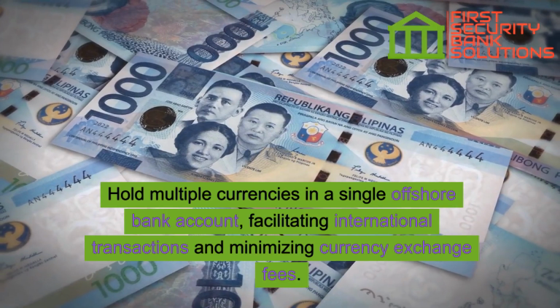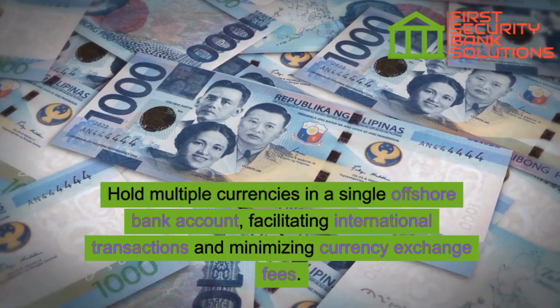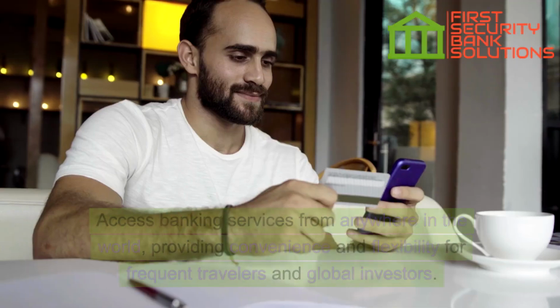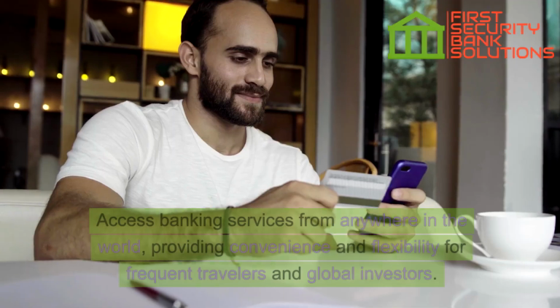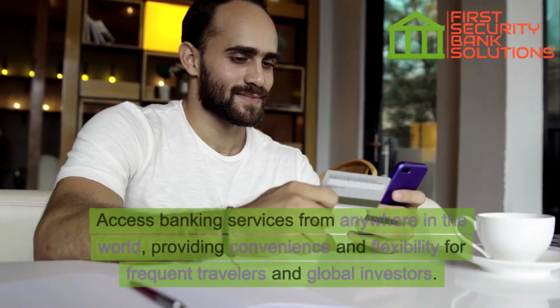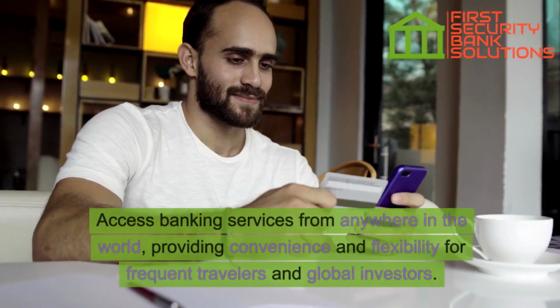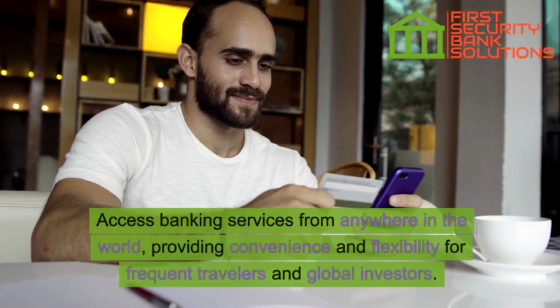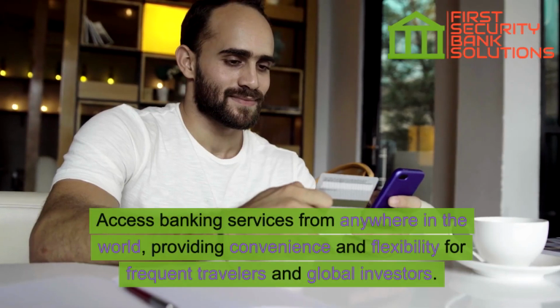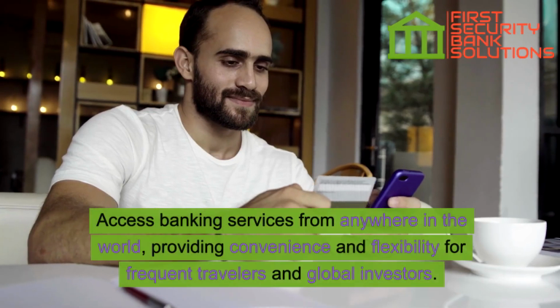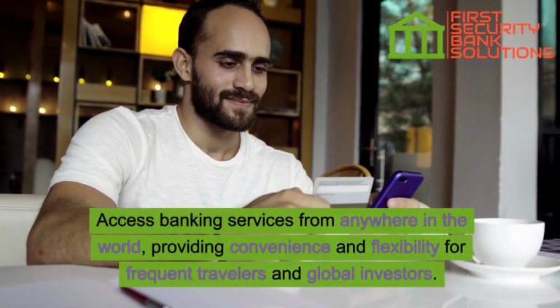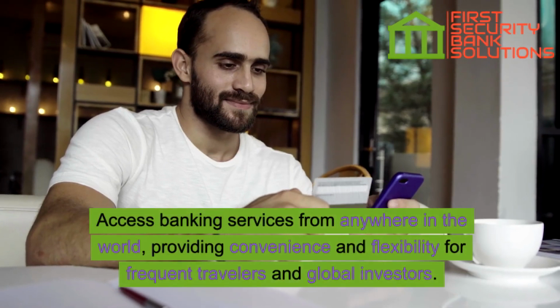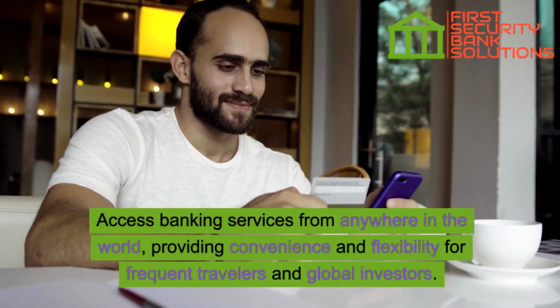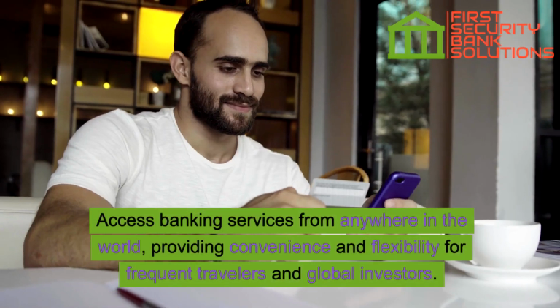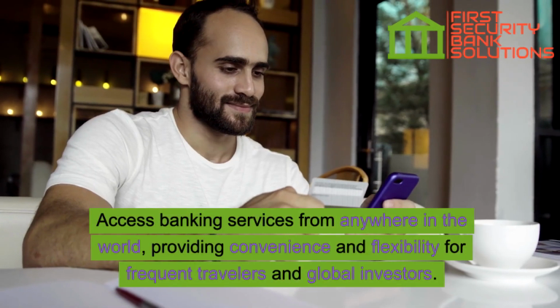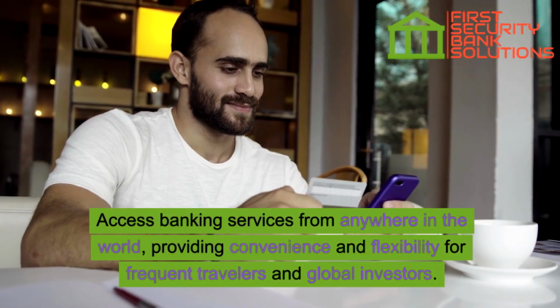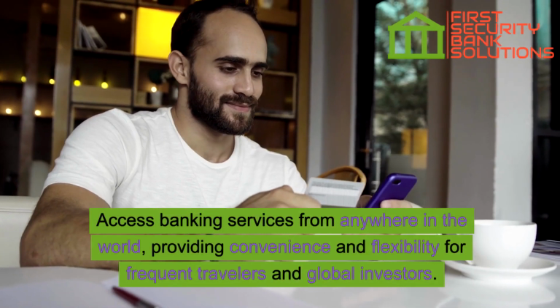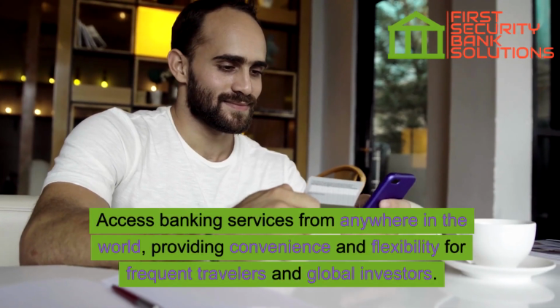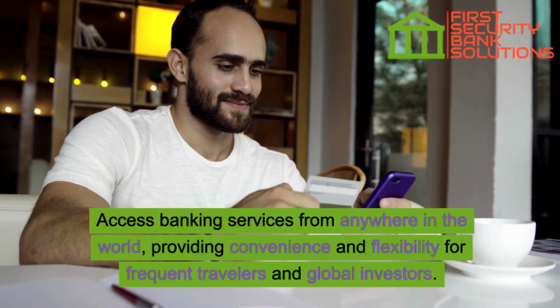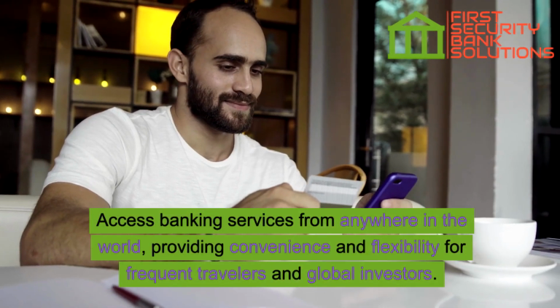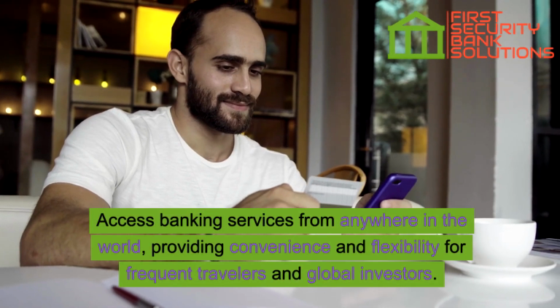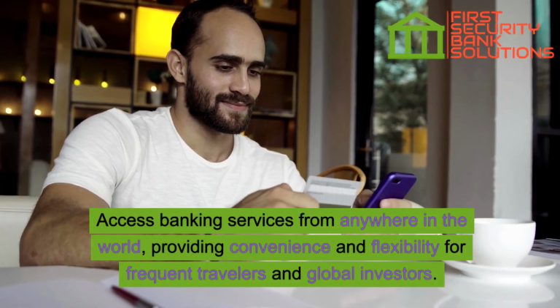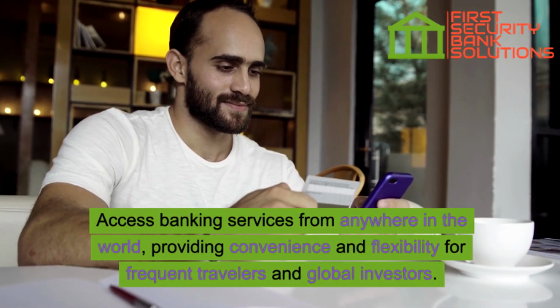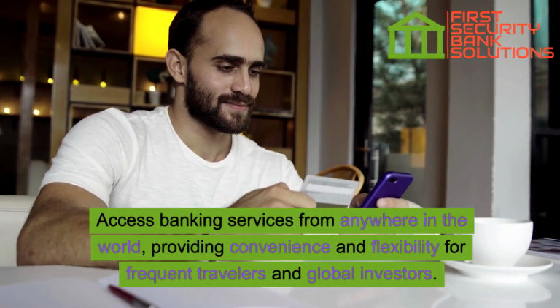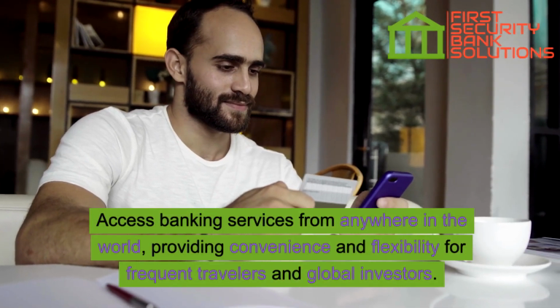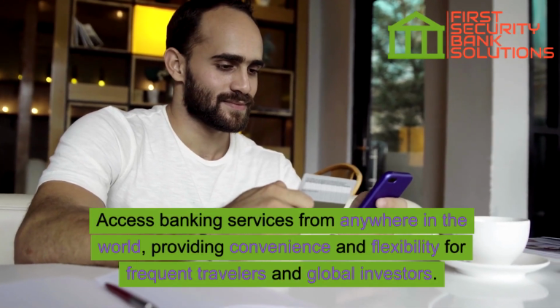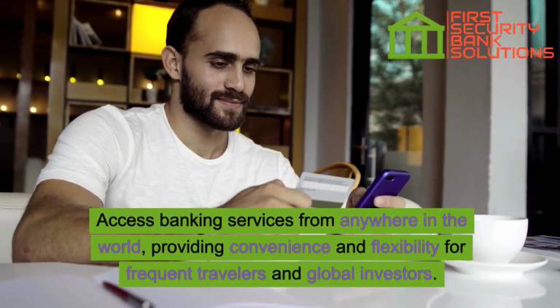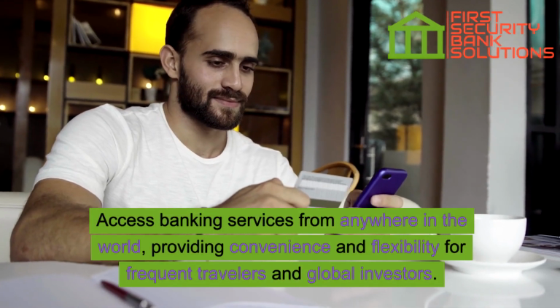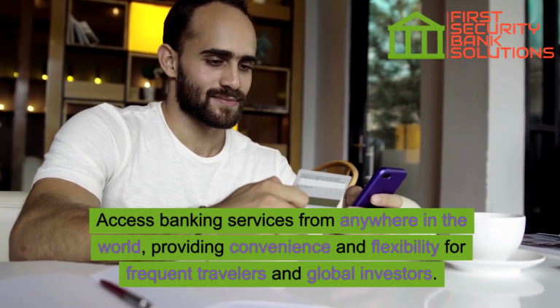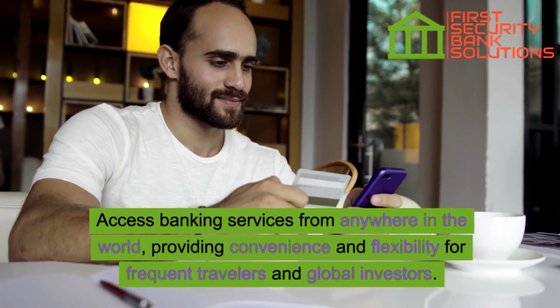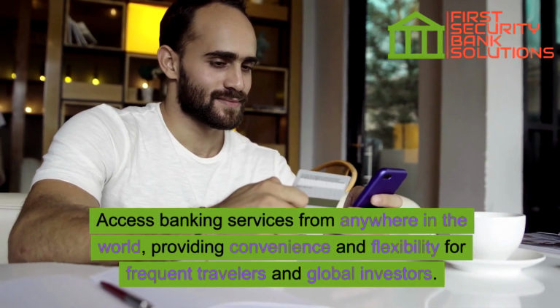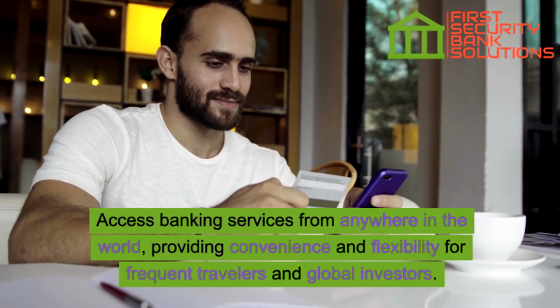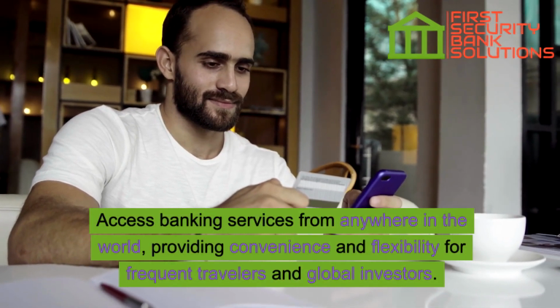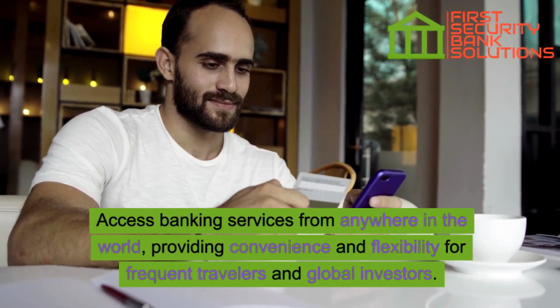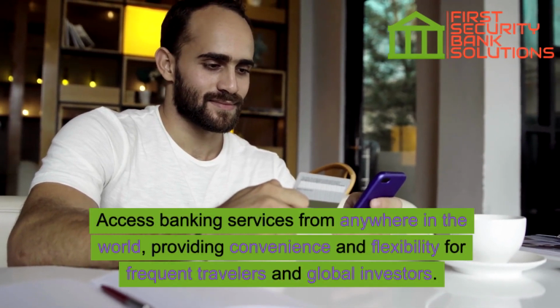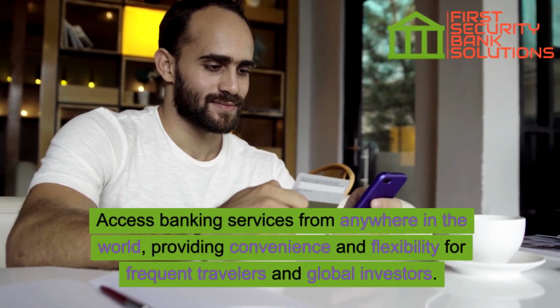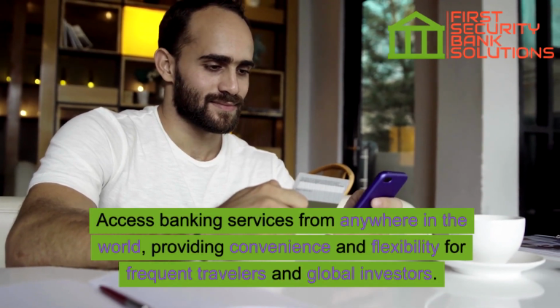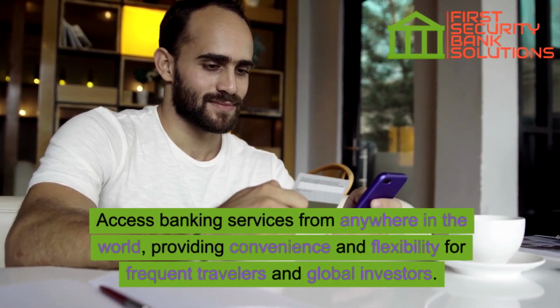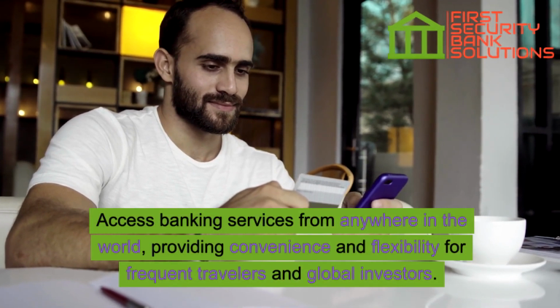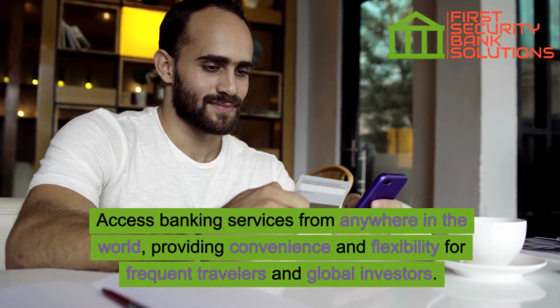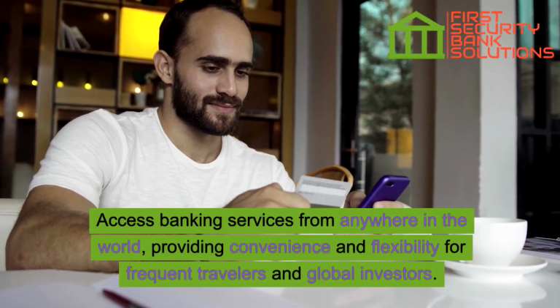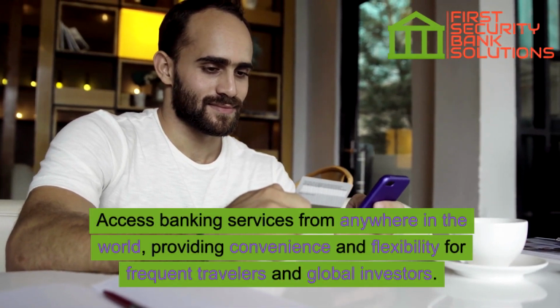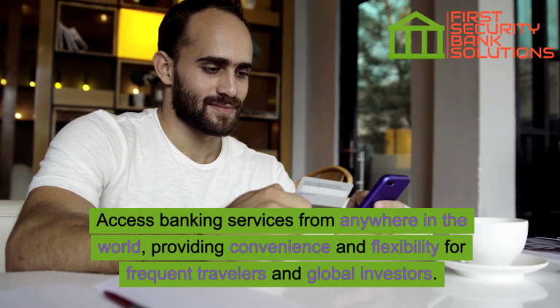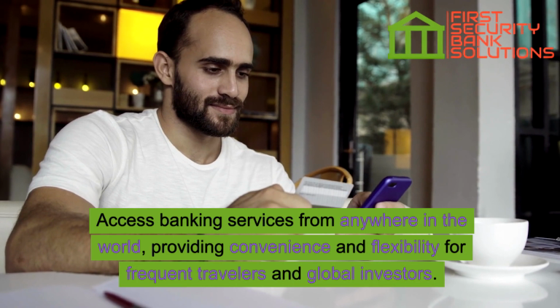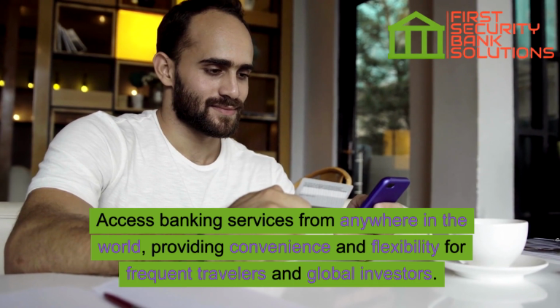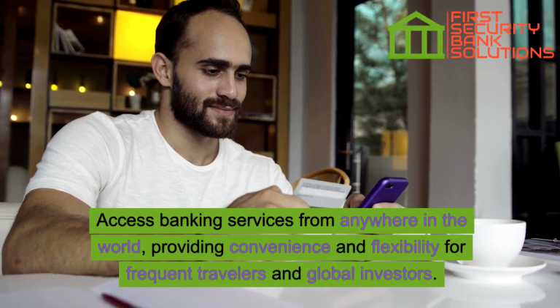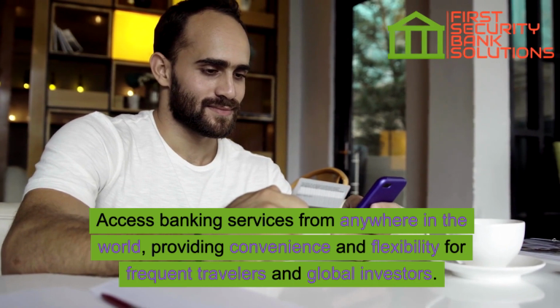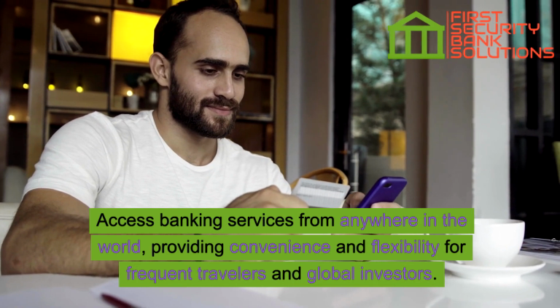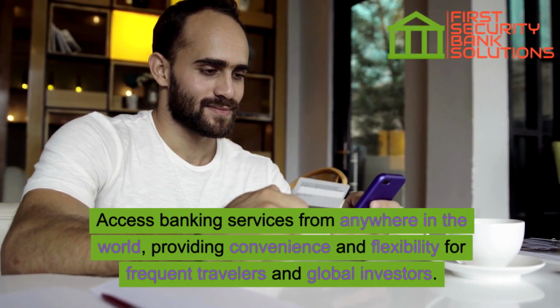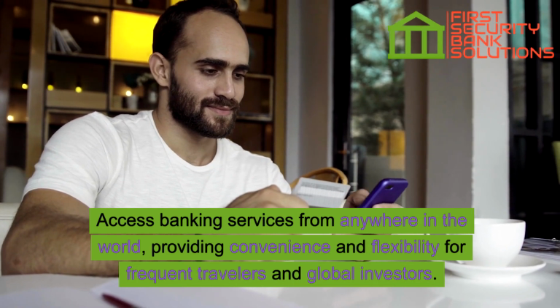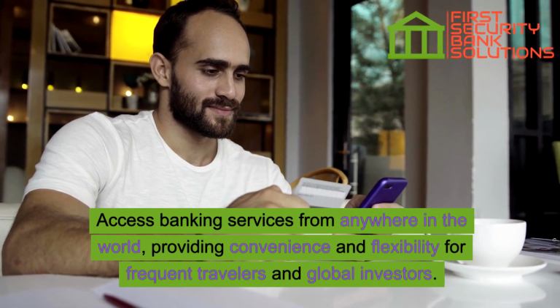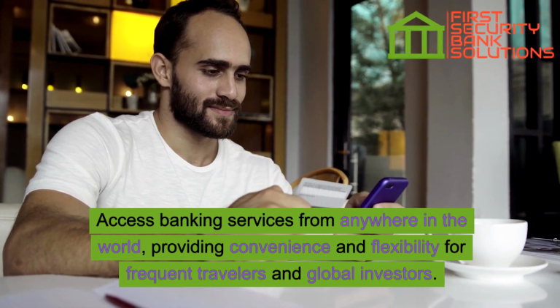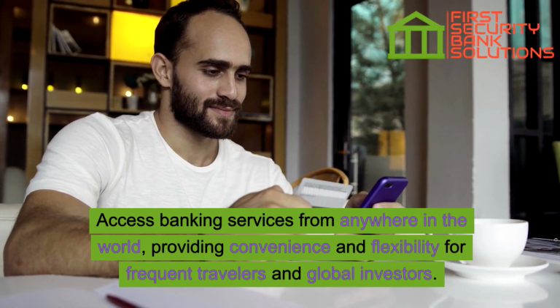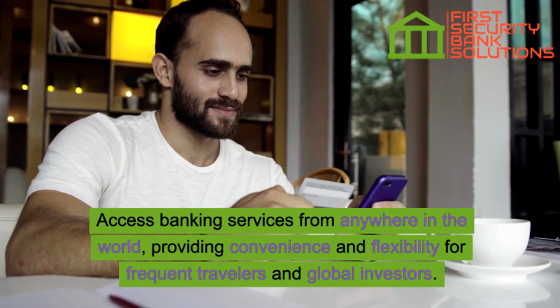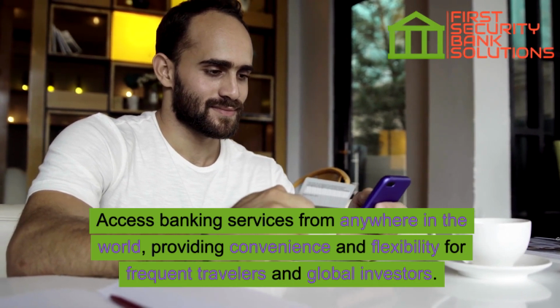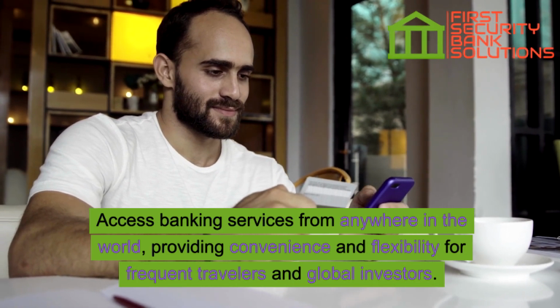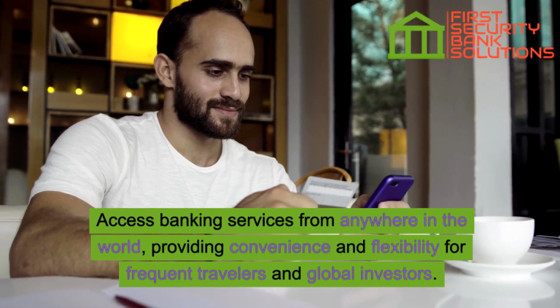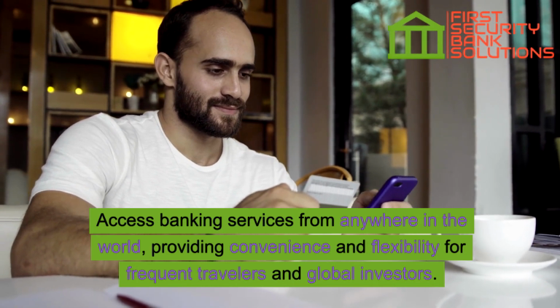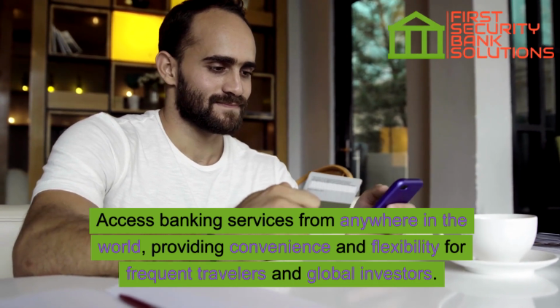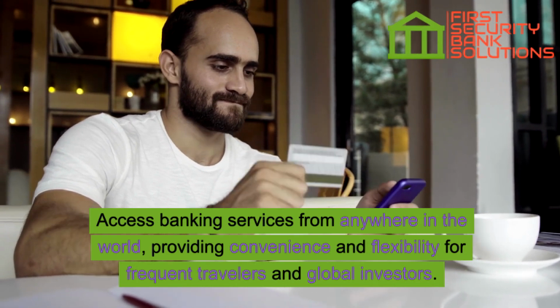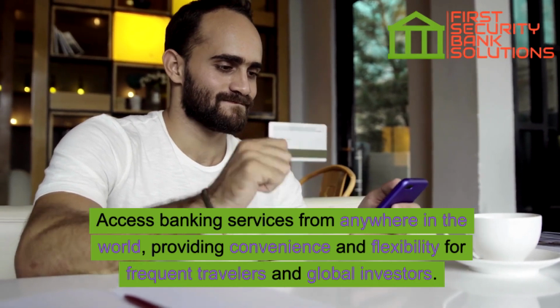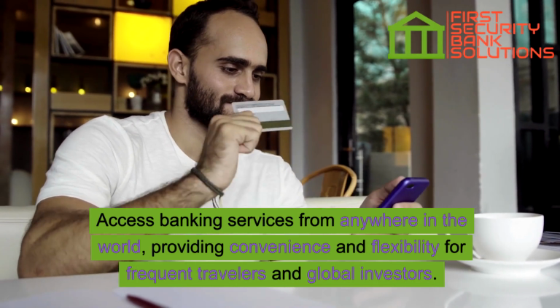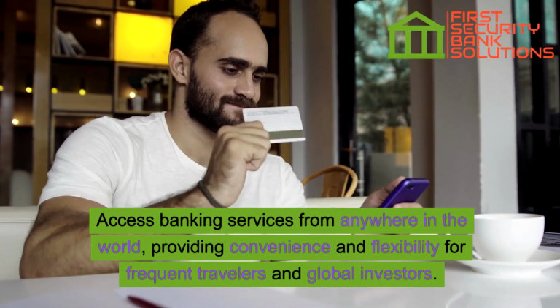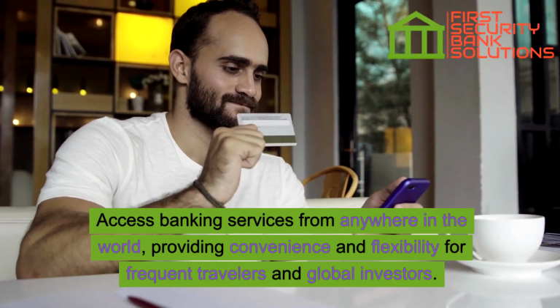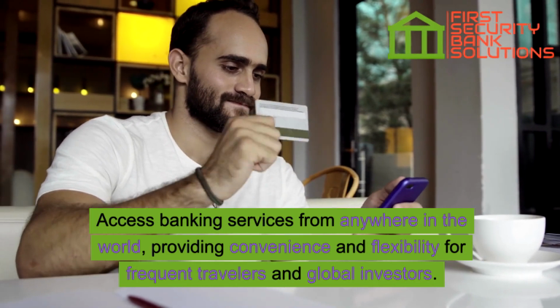Access banking services from anywhere in the world, providing convenience and flexibility for frequent travelers and global investors.